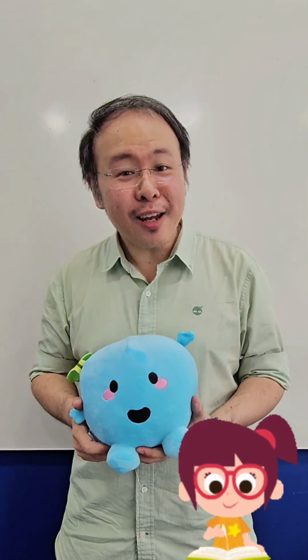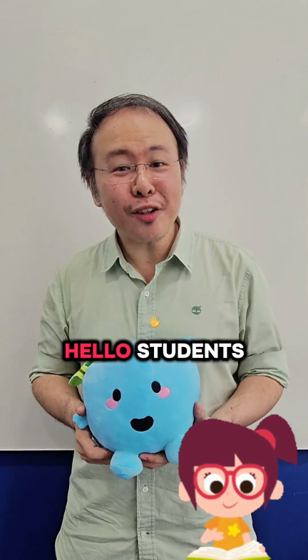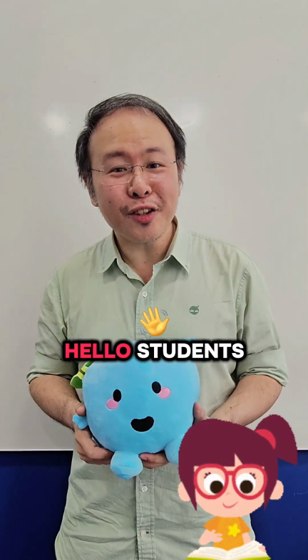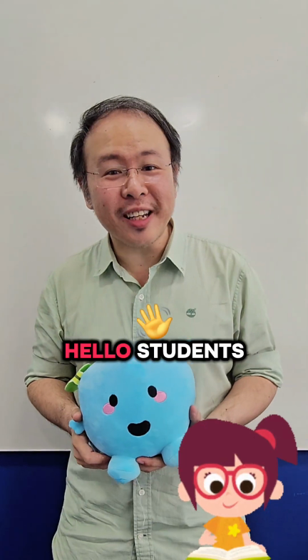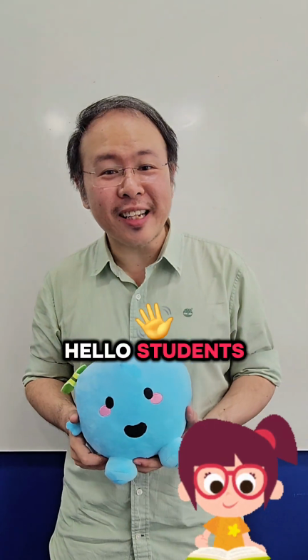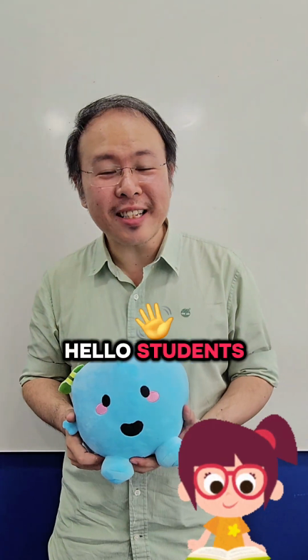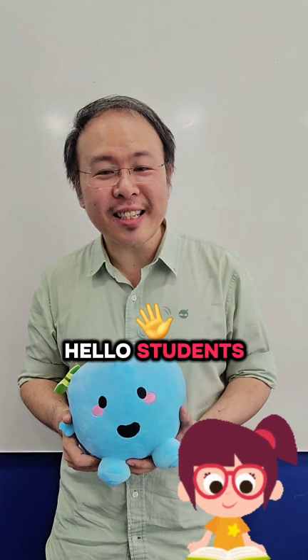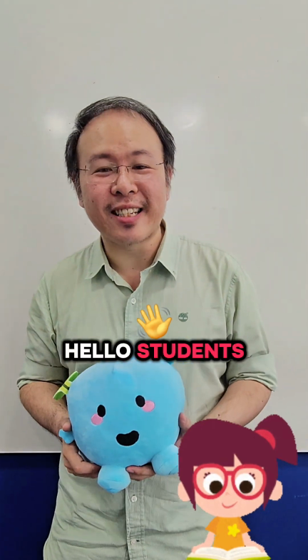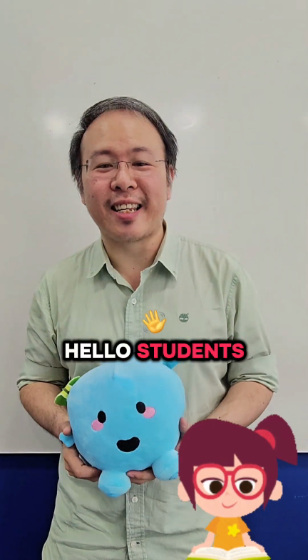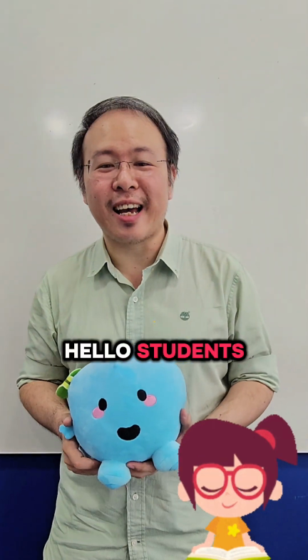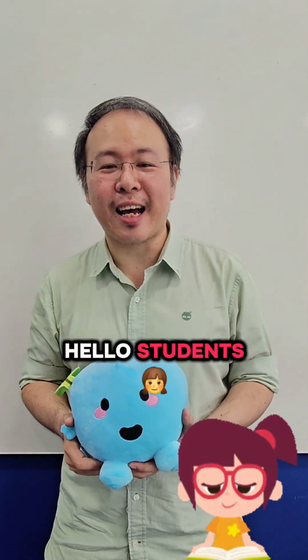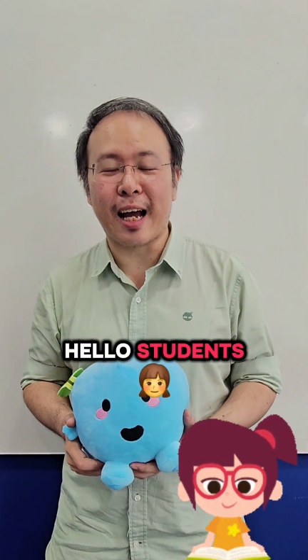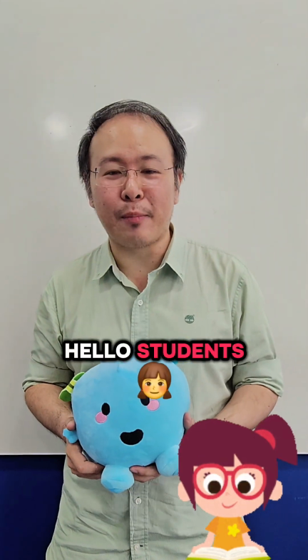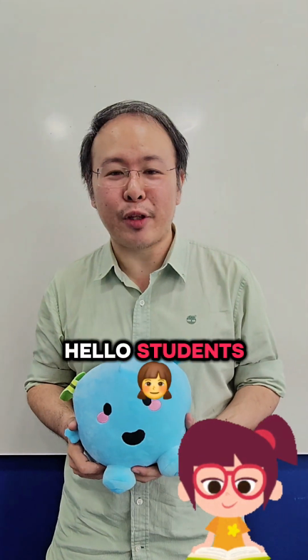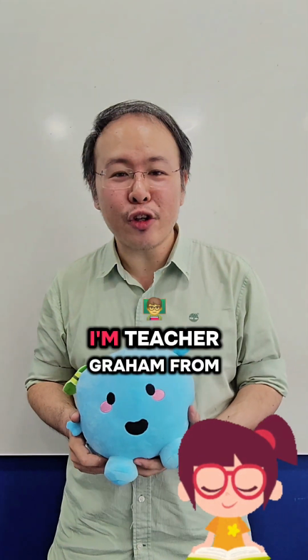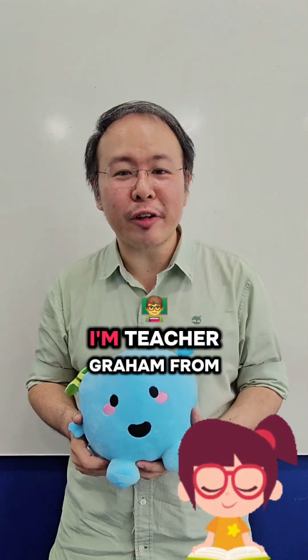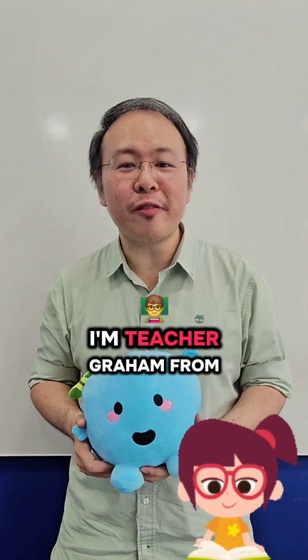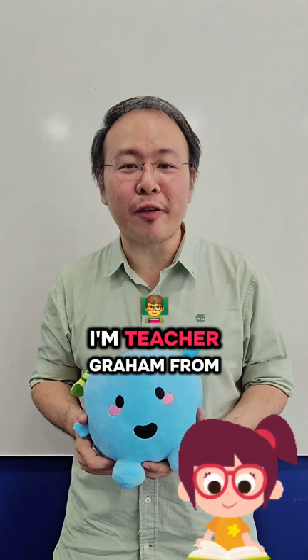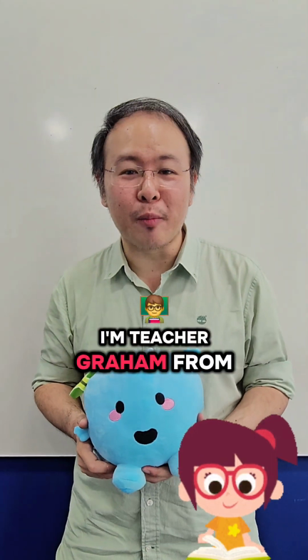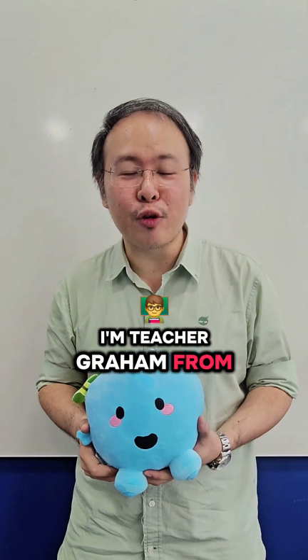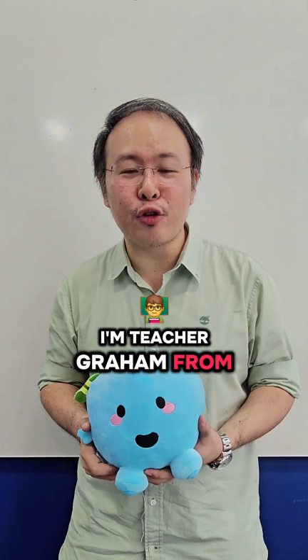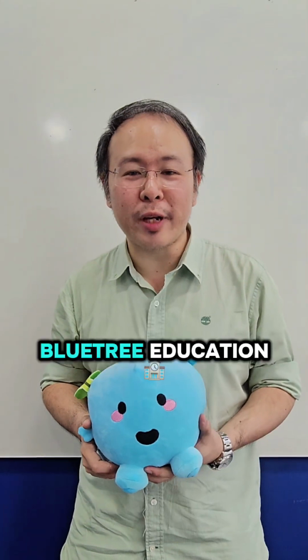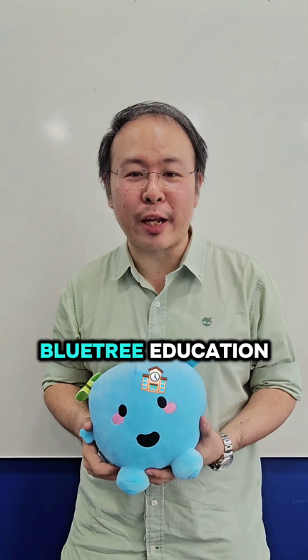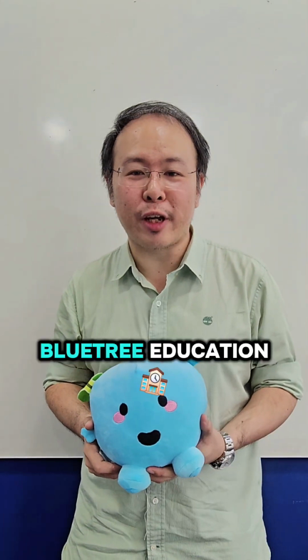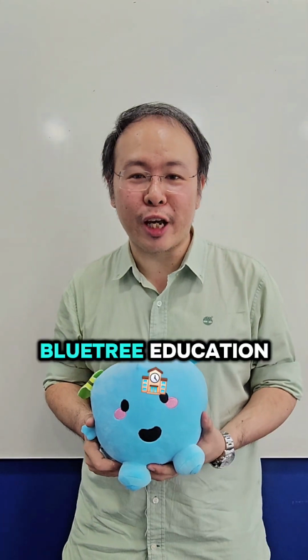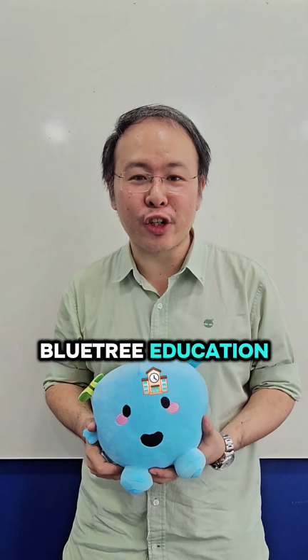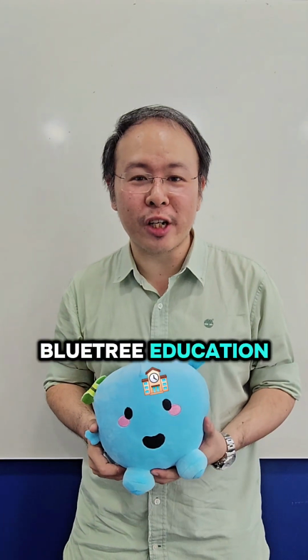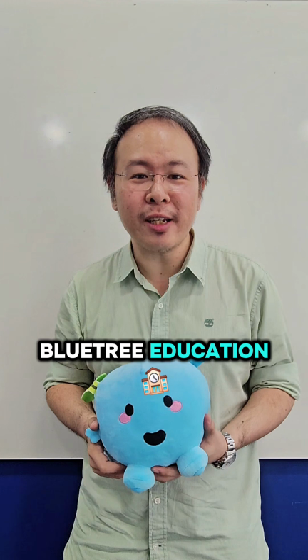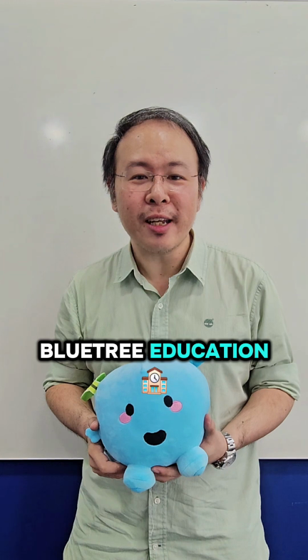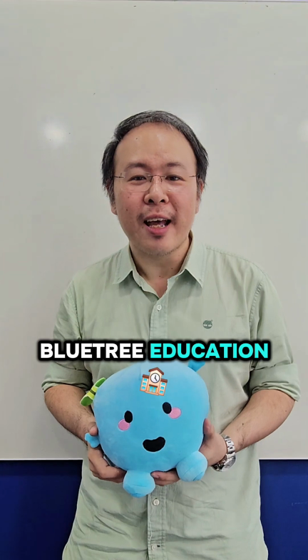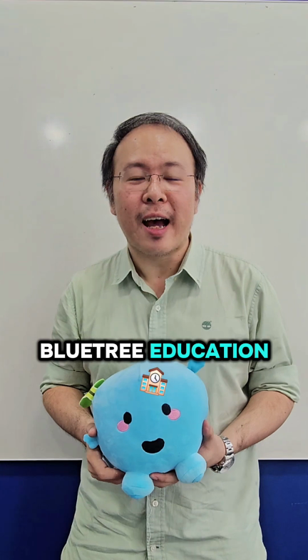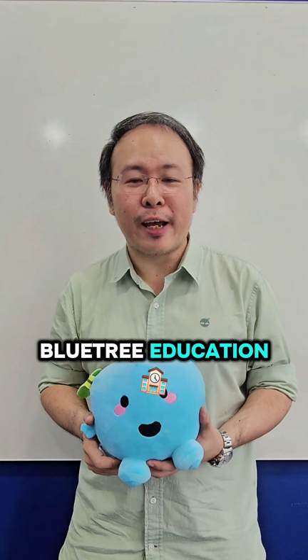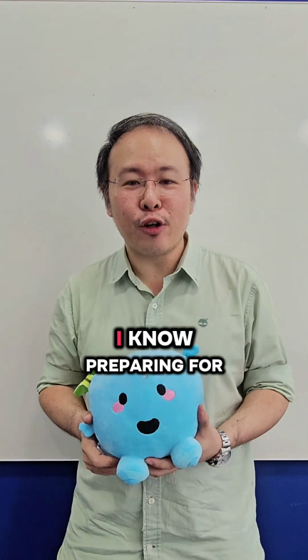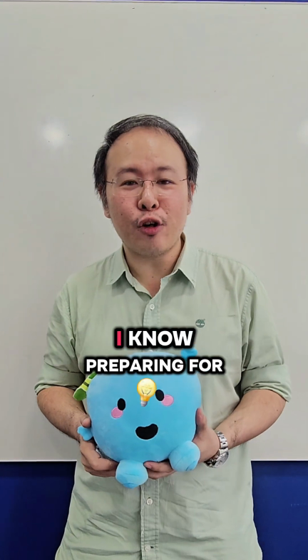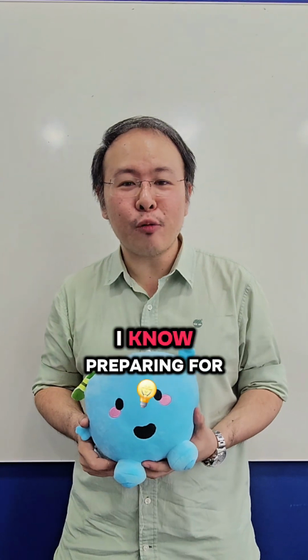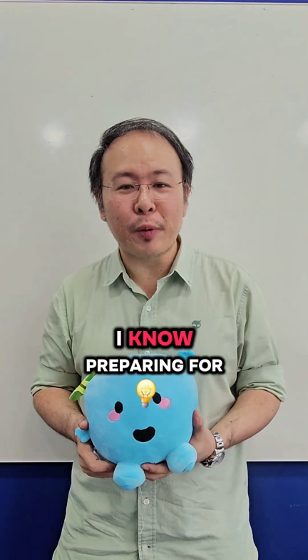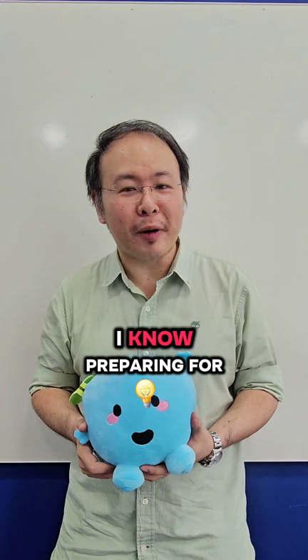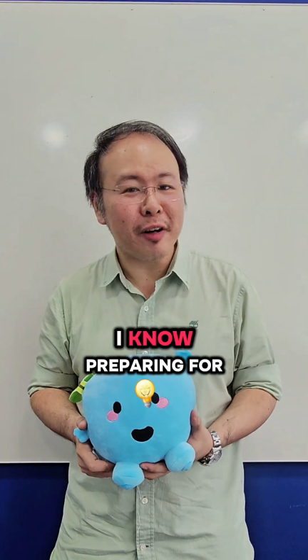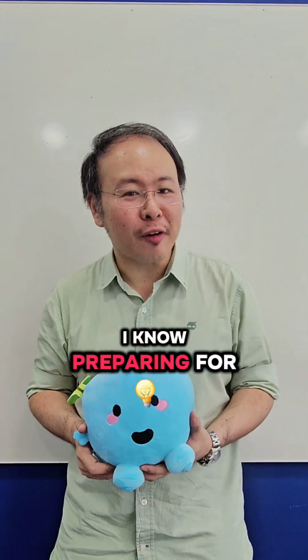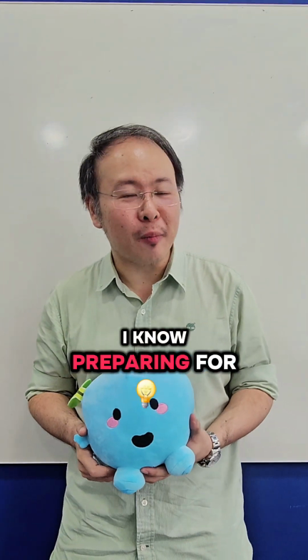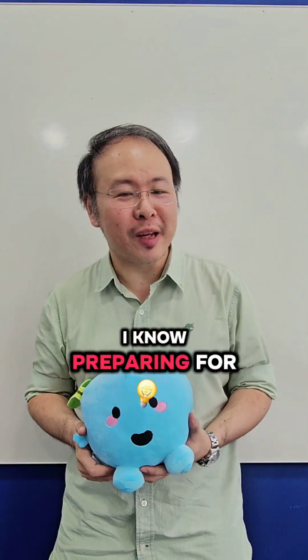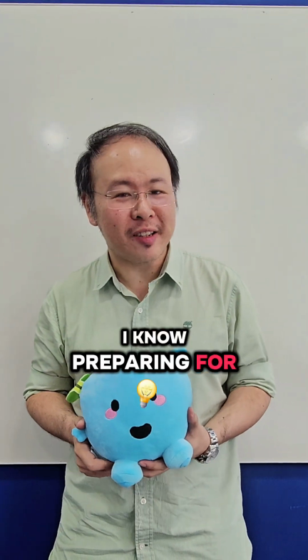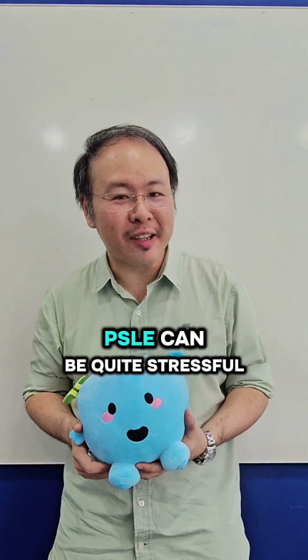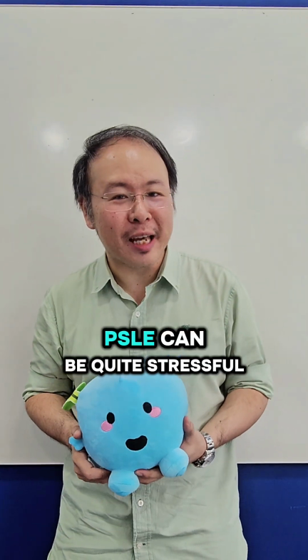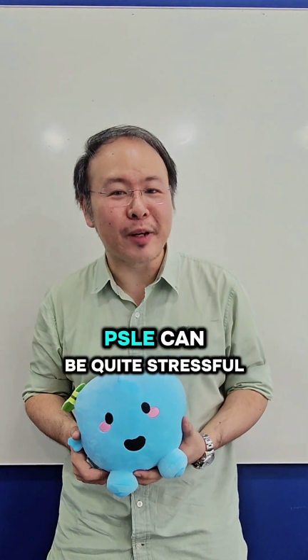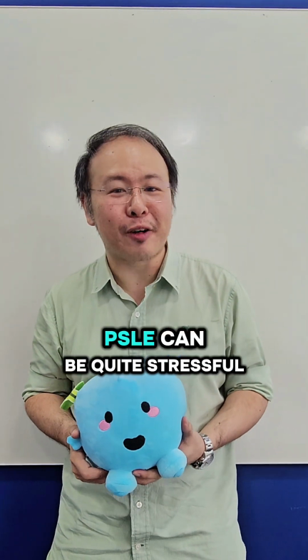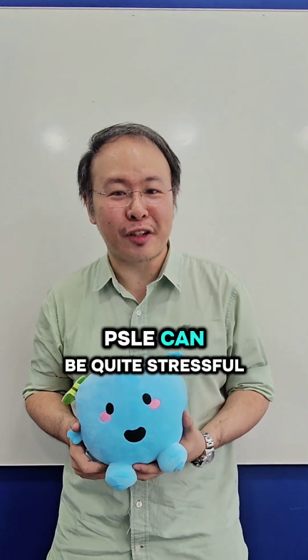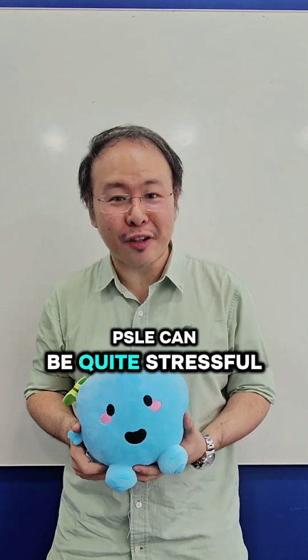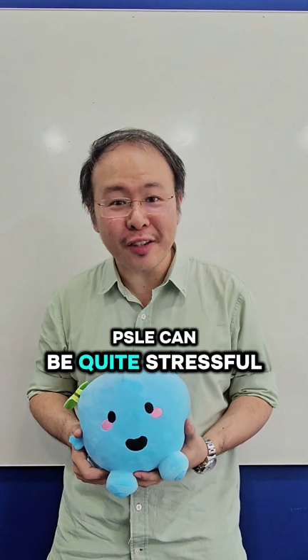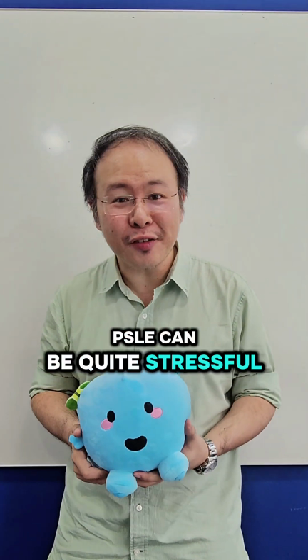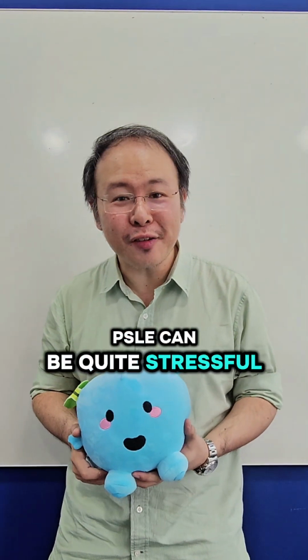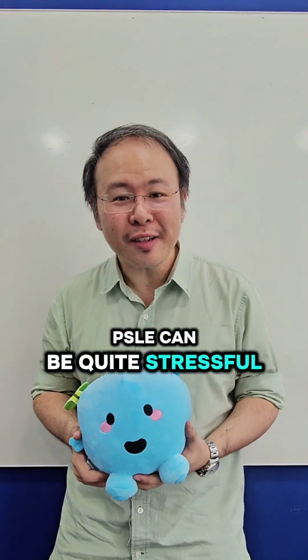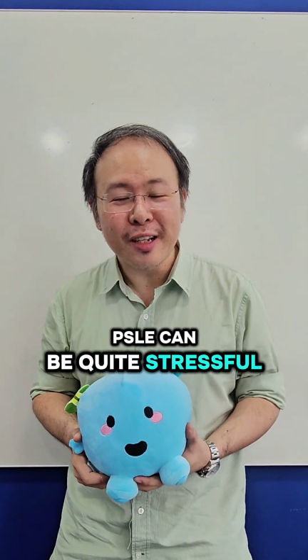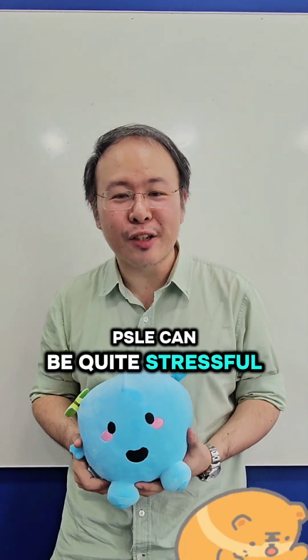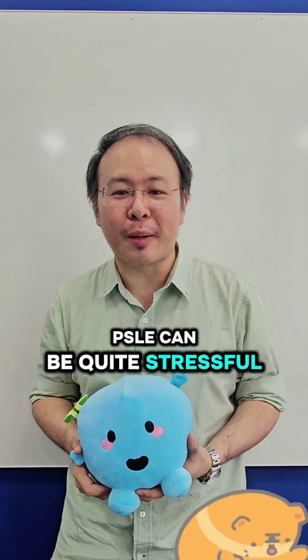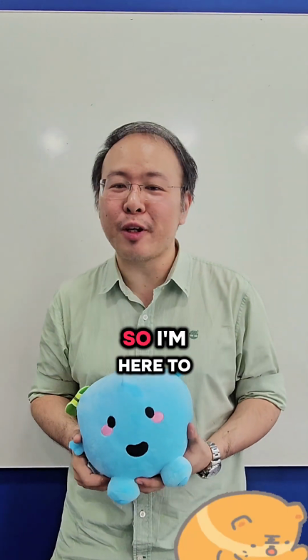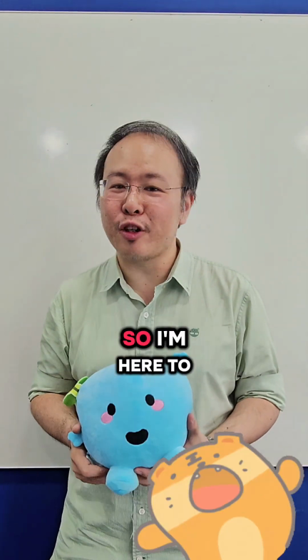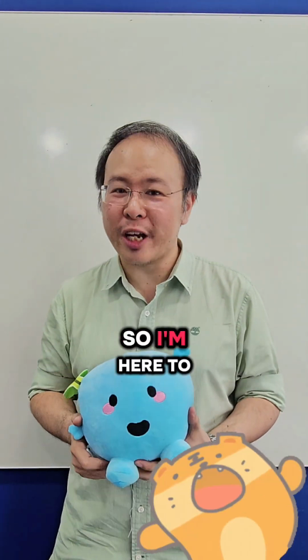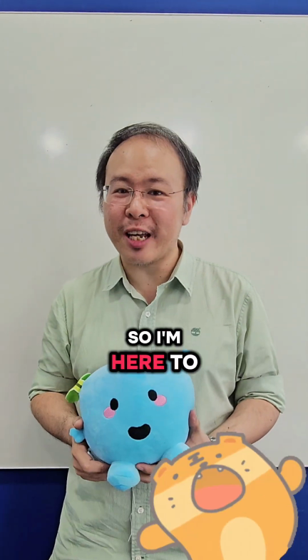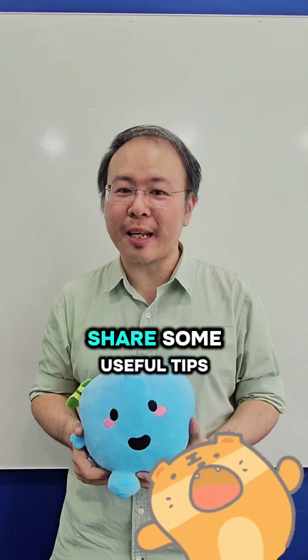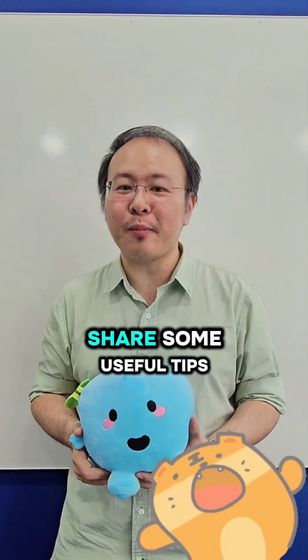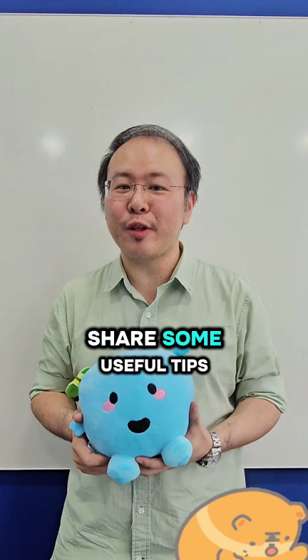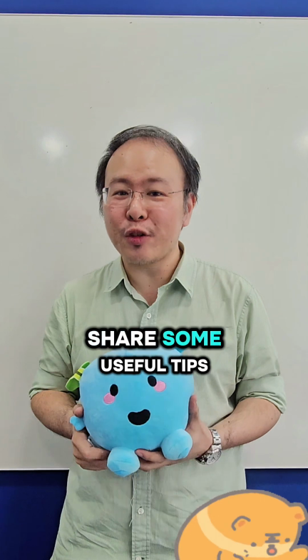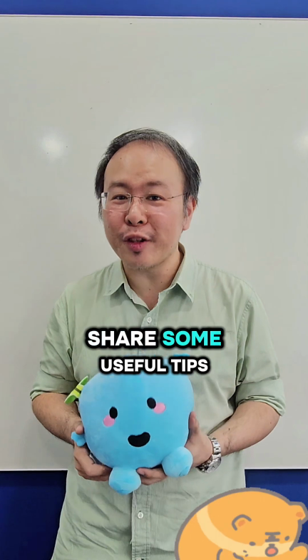Hello students! I'm Richard Birron from Blue Tree Education. I know preparing for your PhD study can be quite stressful, so I'm going to share some tips with you.